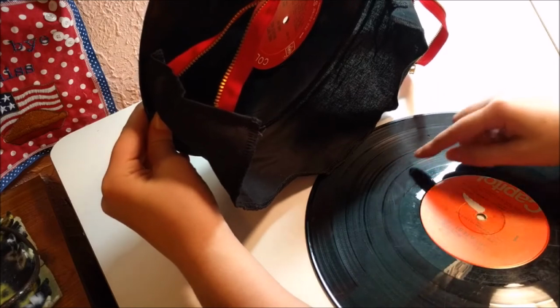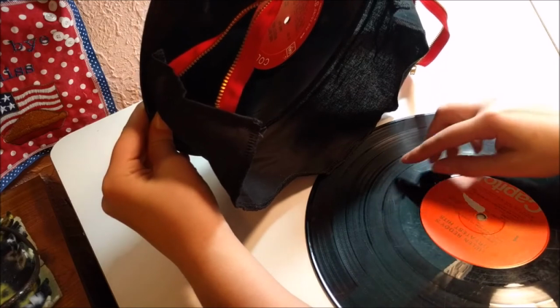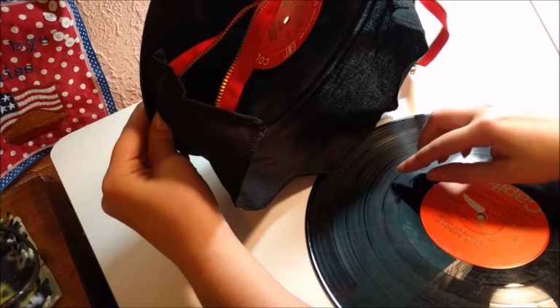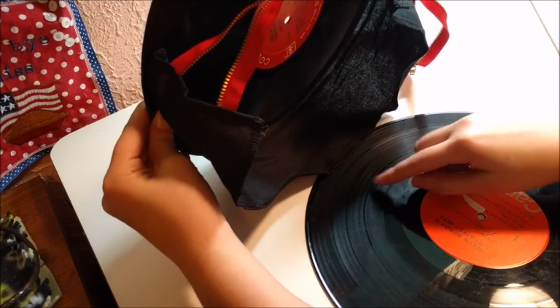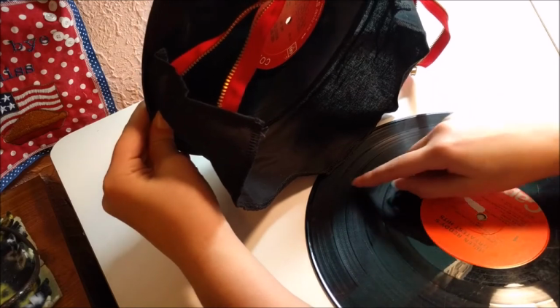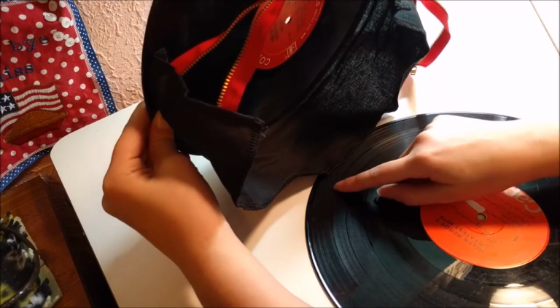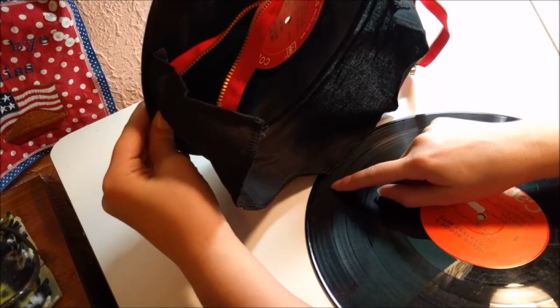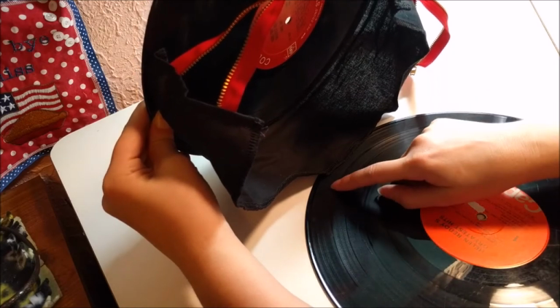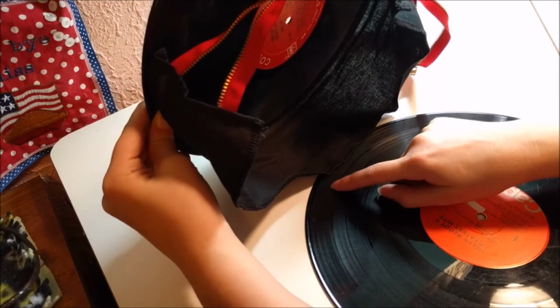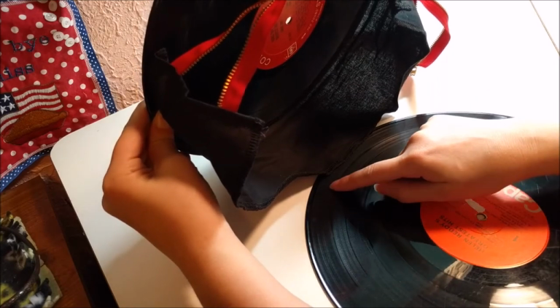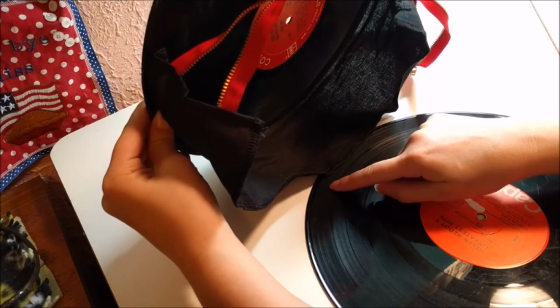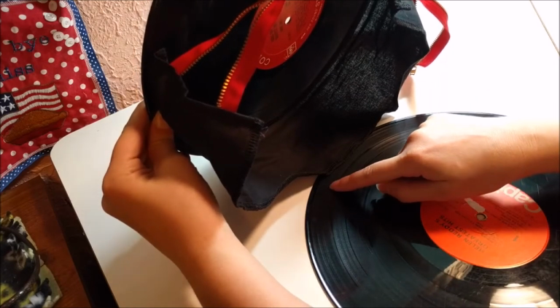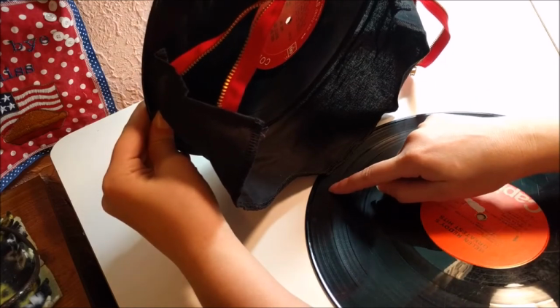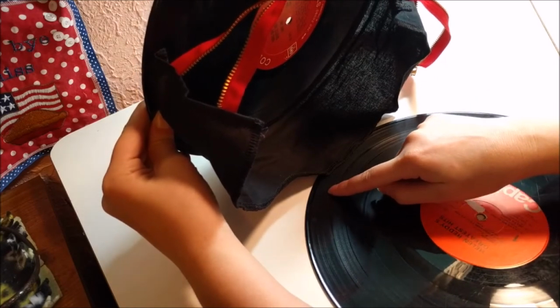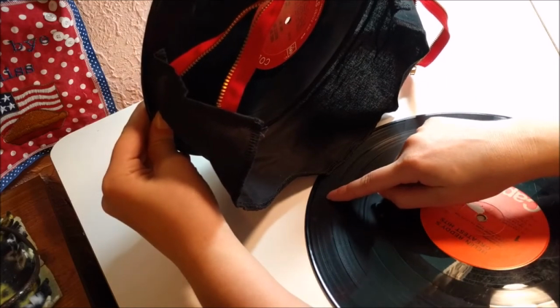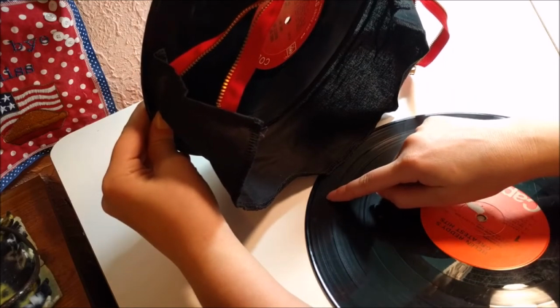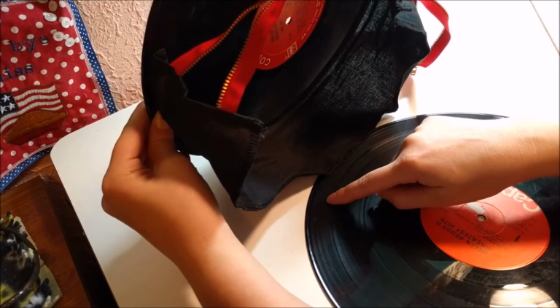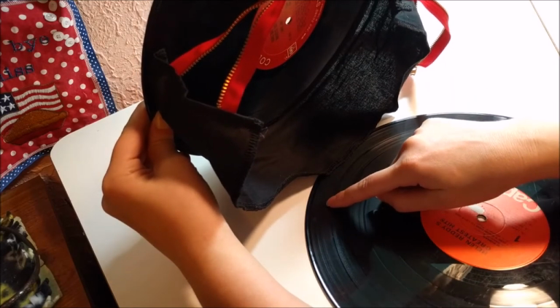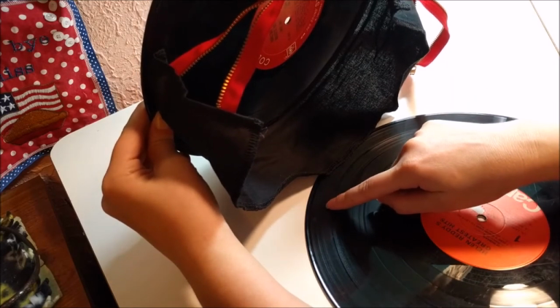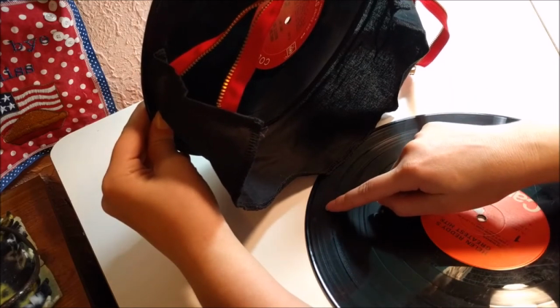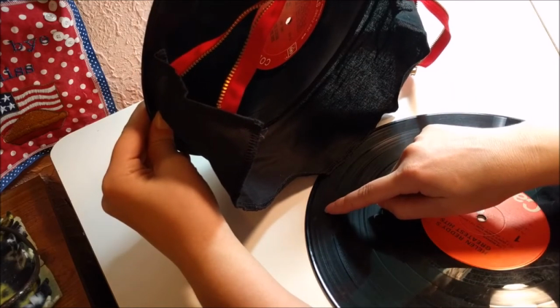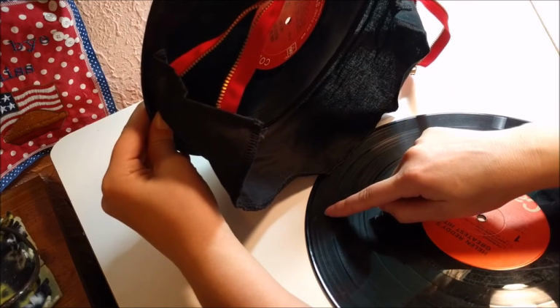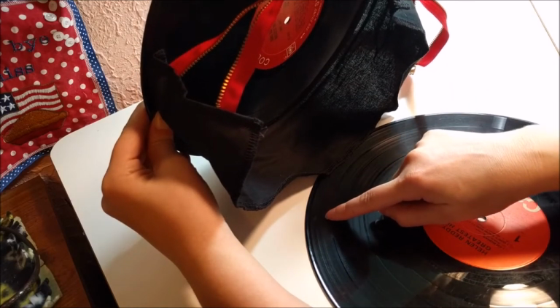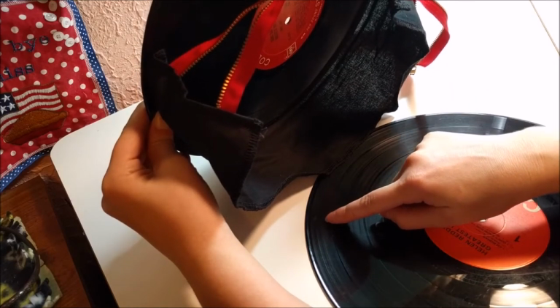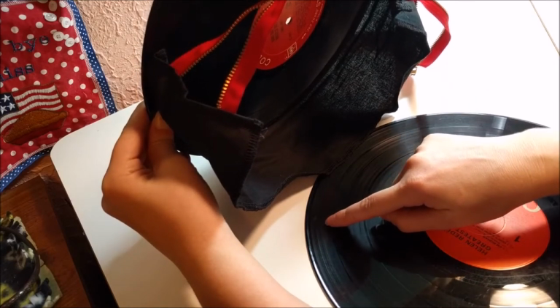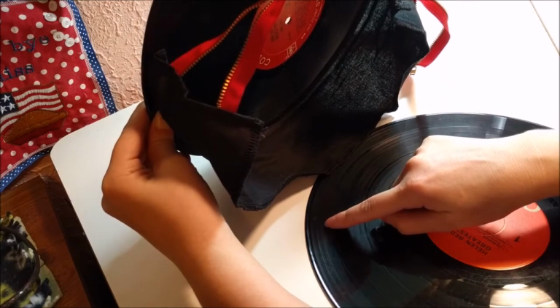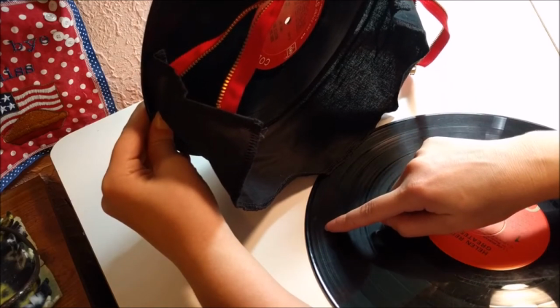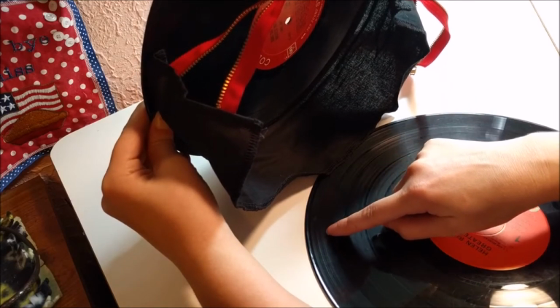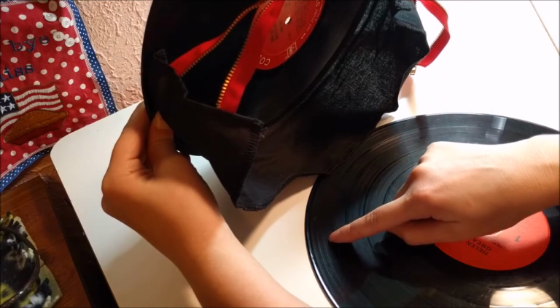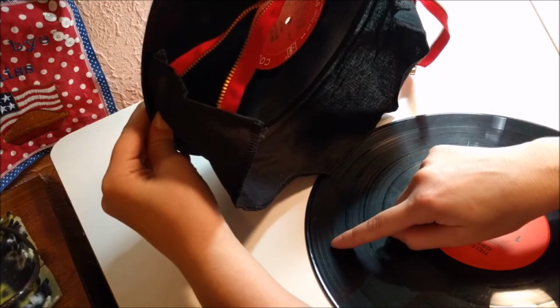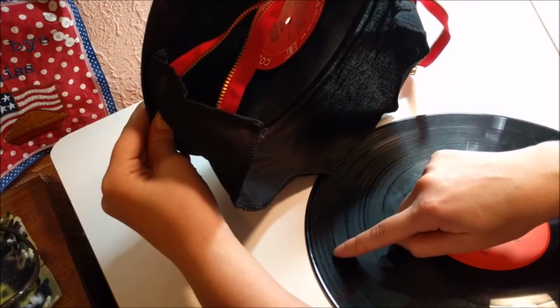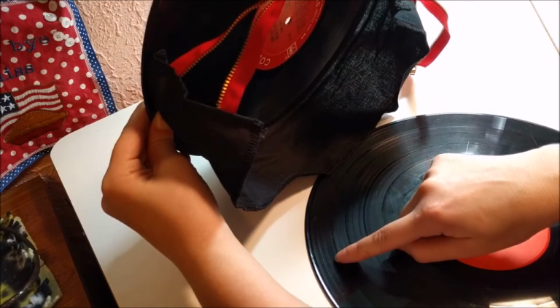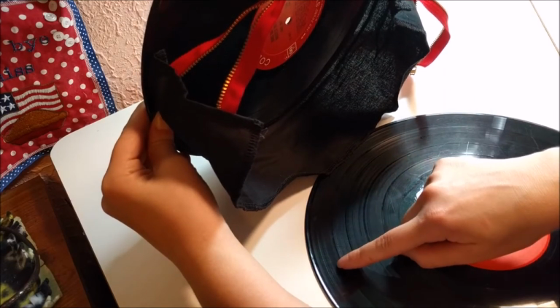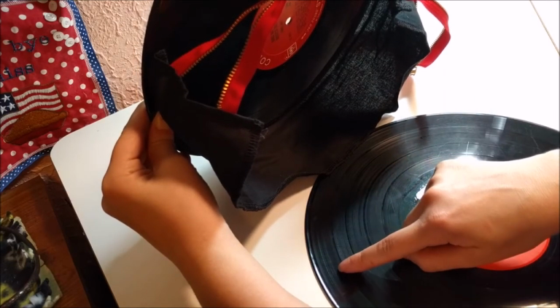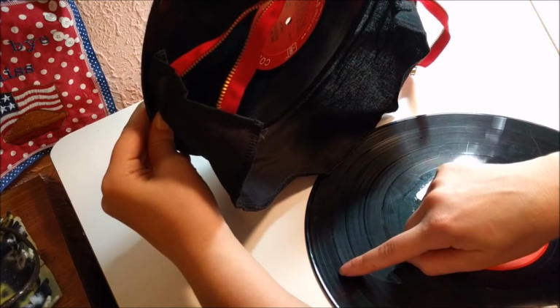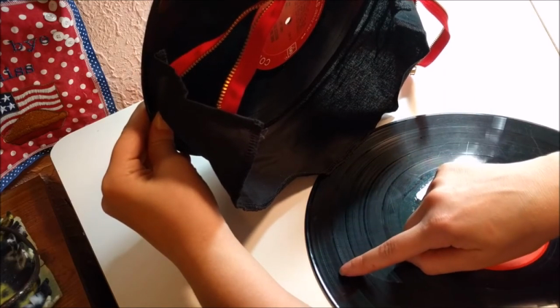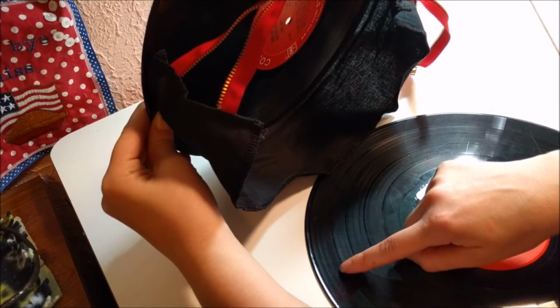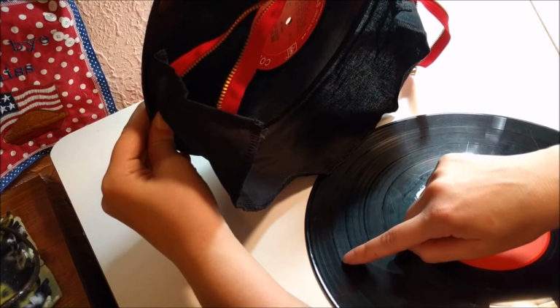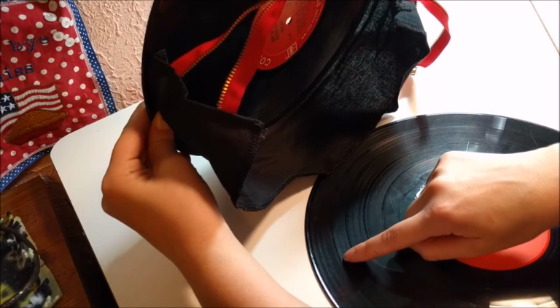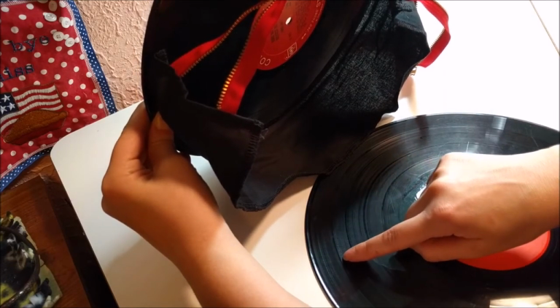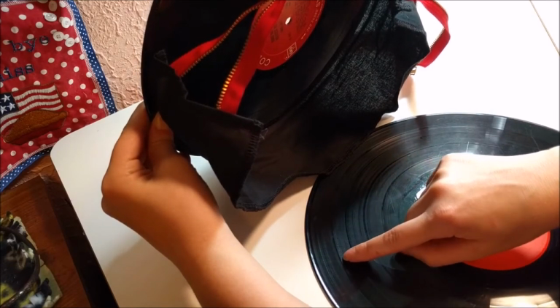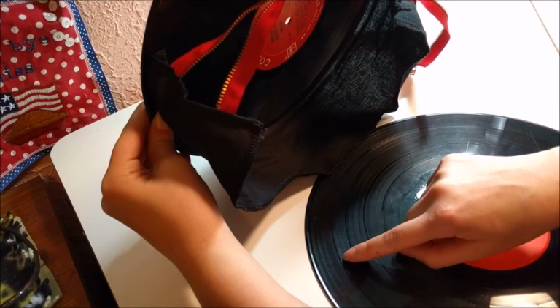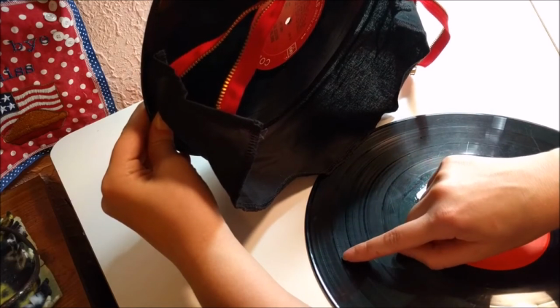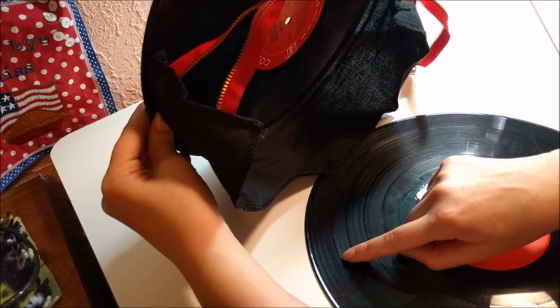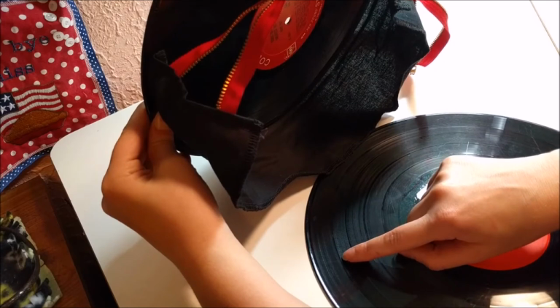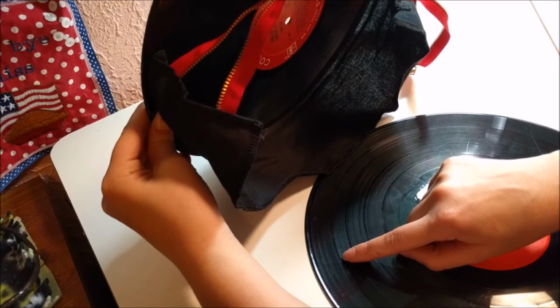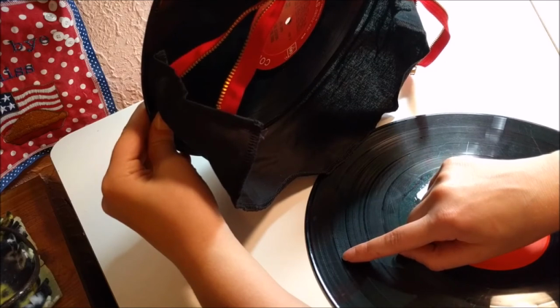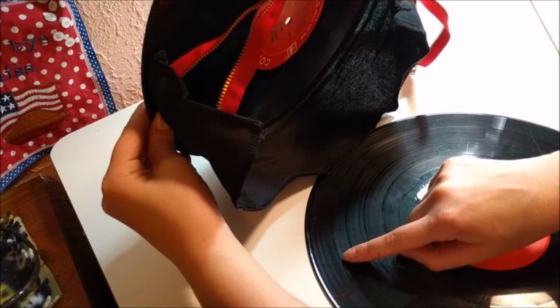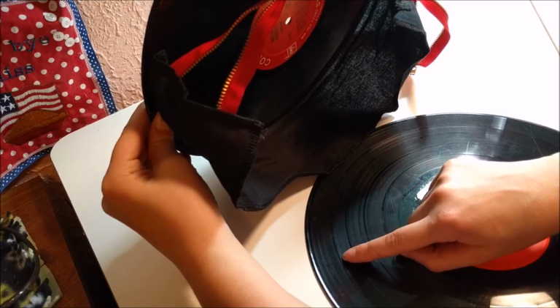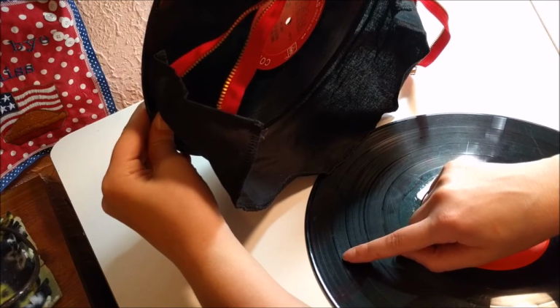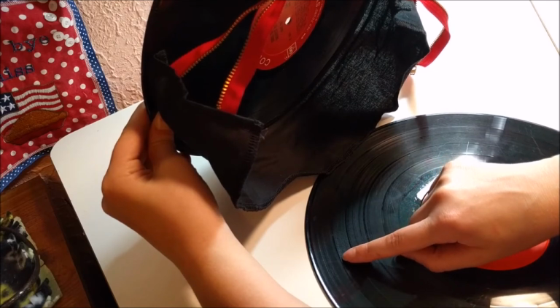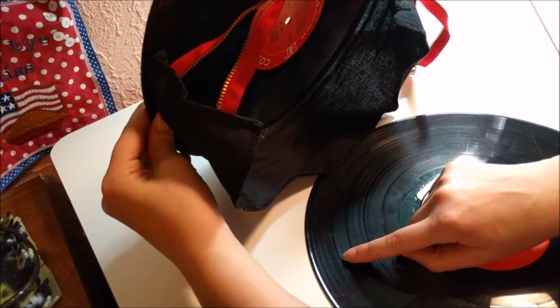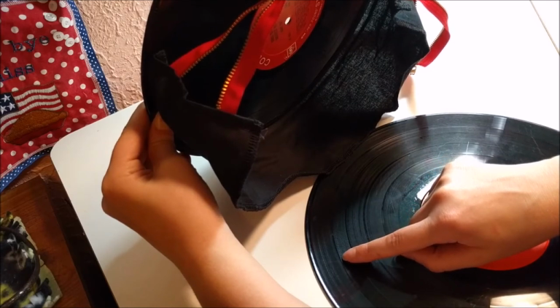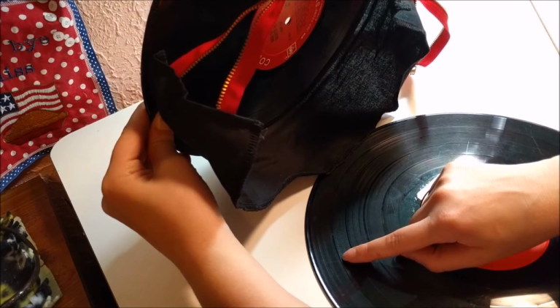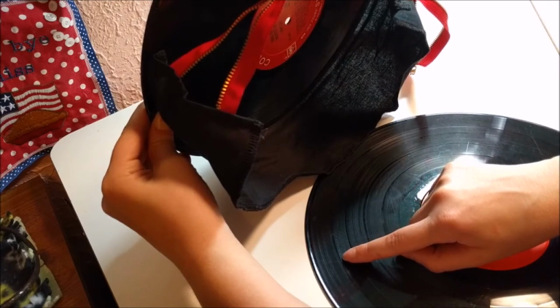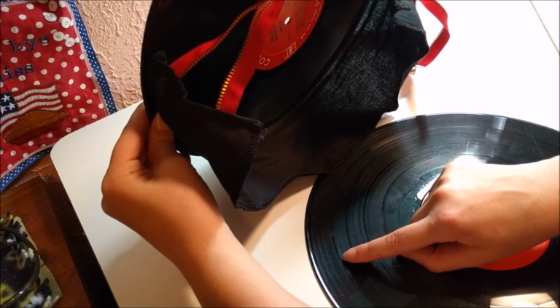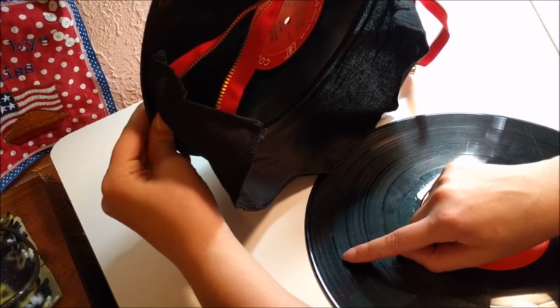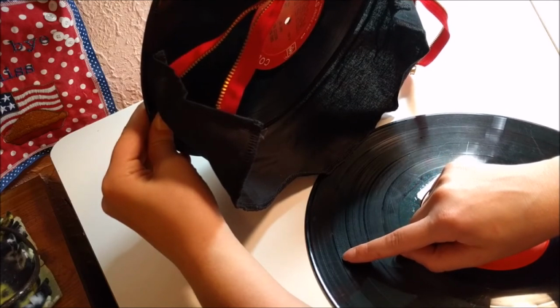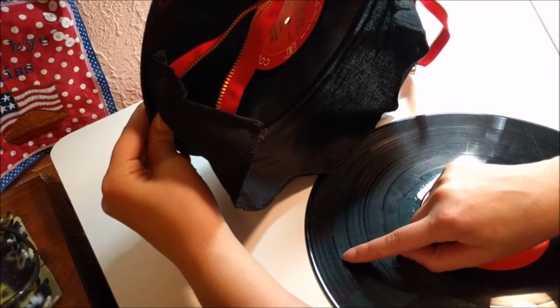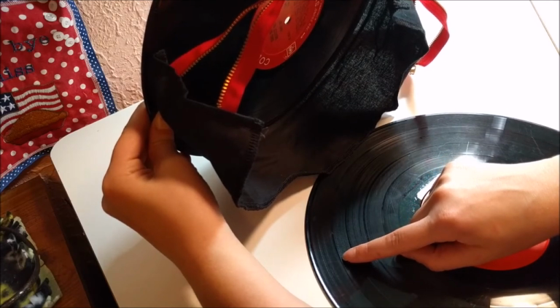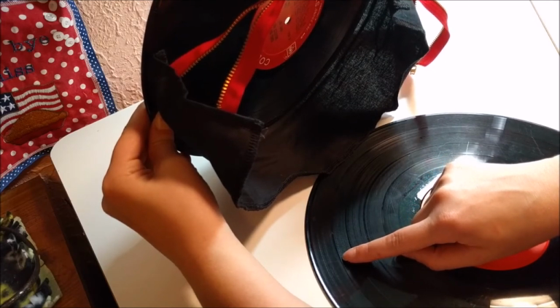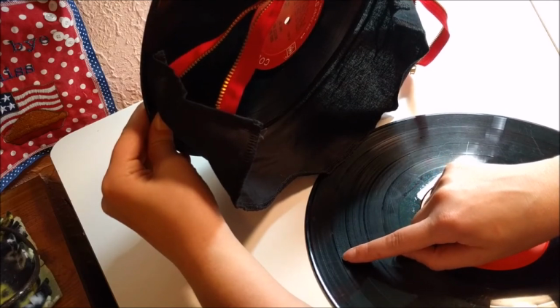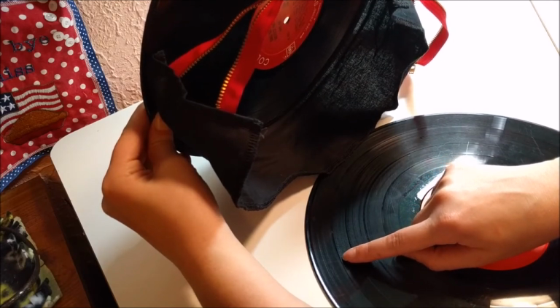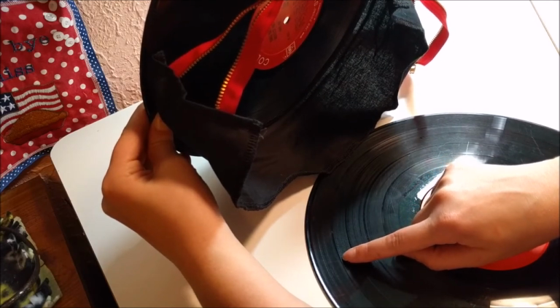I'm using a certain groove as a guideline — it's probably hard to see it, but I could go to this groove, it's a little bit more distinct.